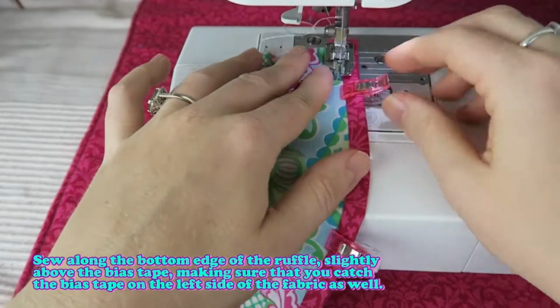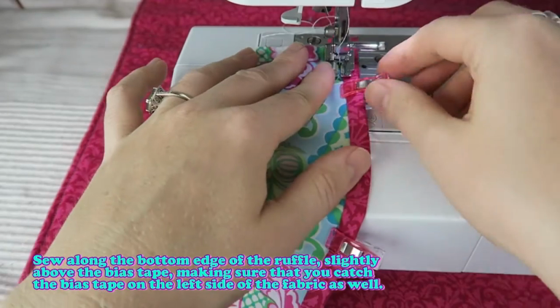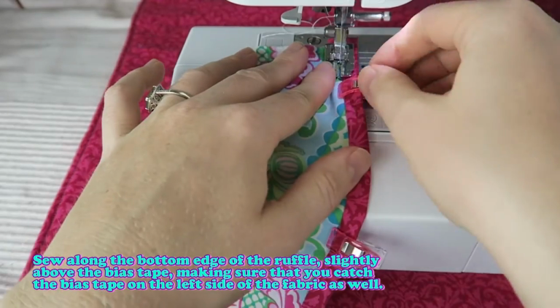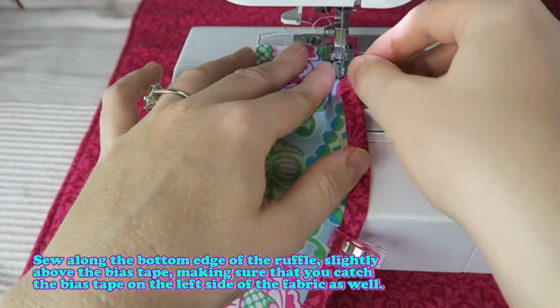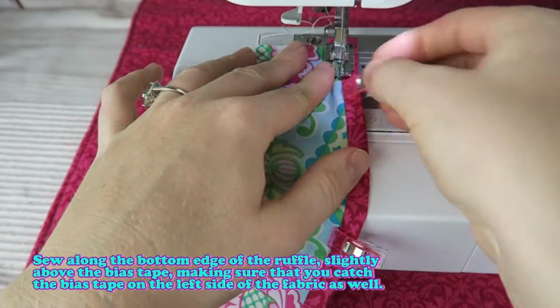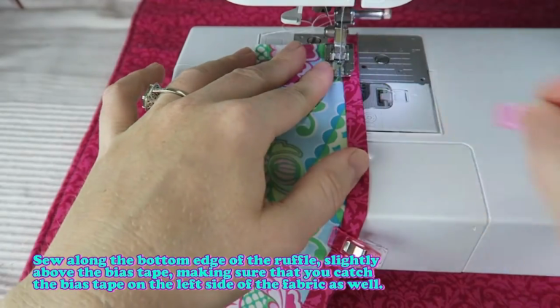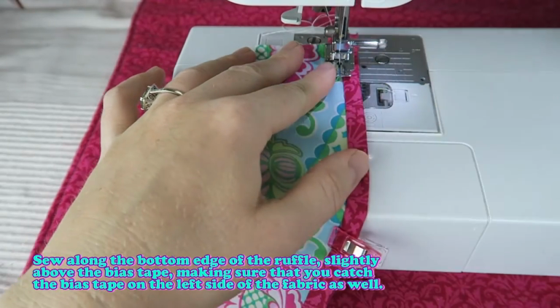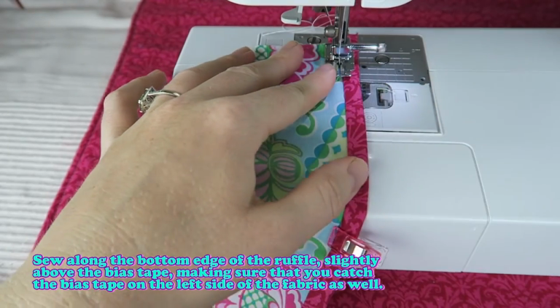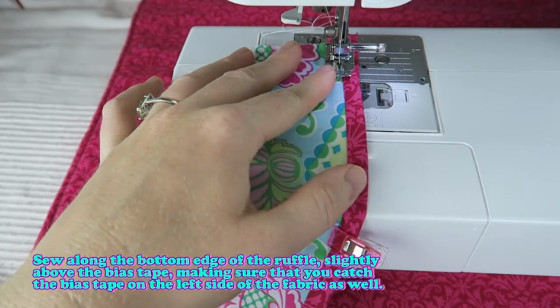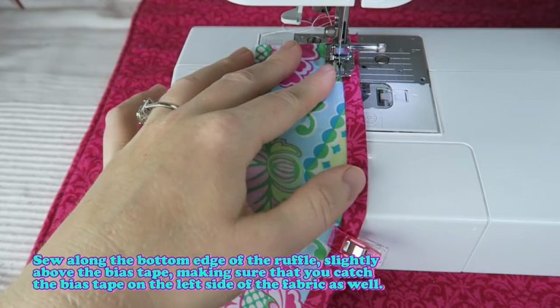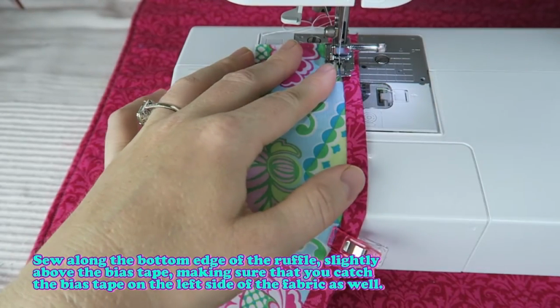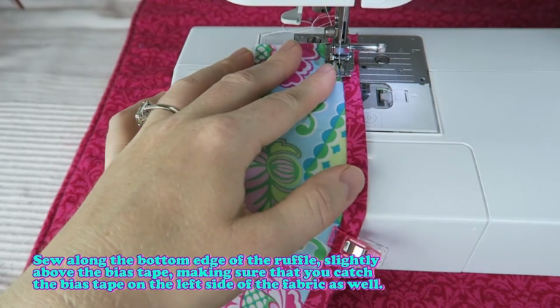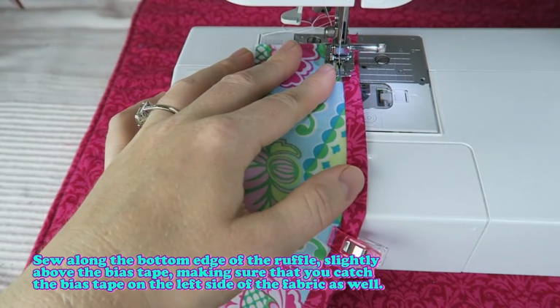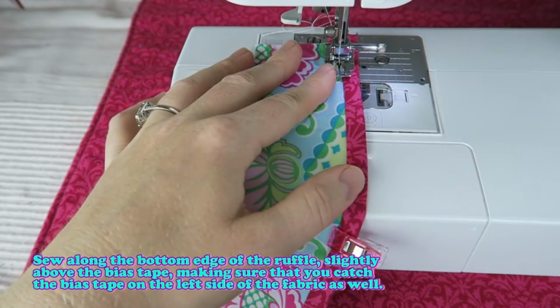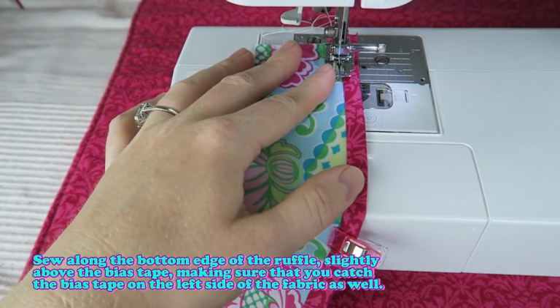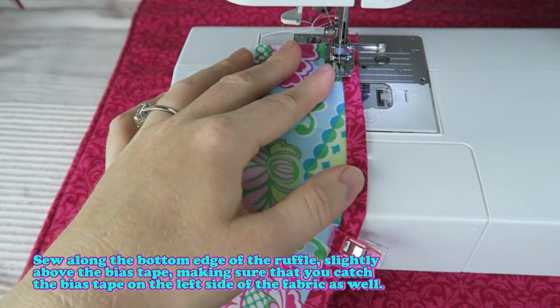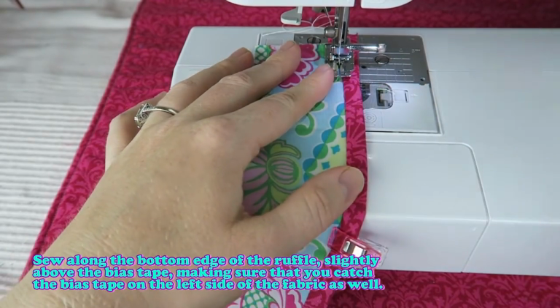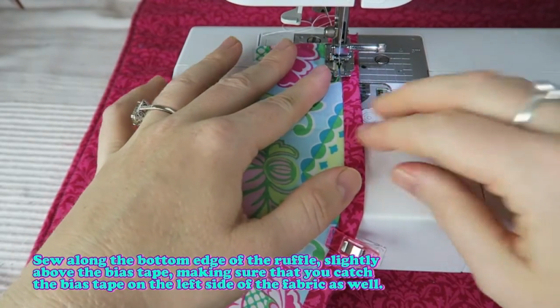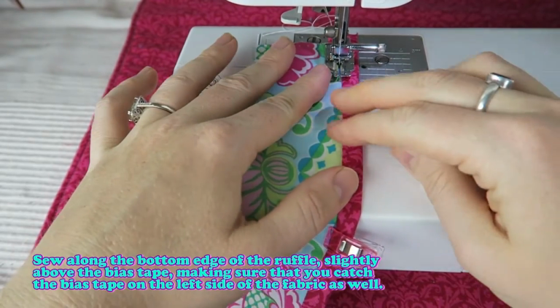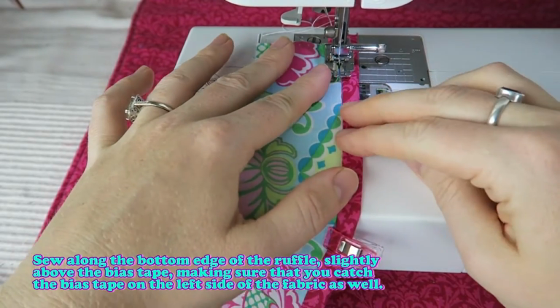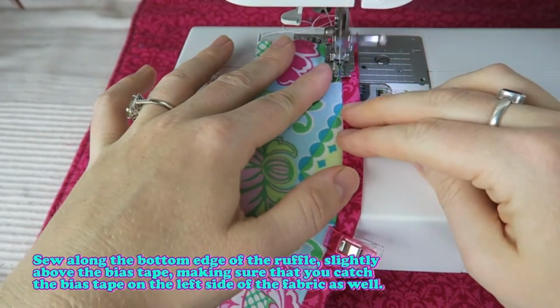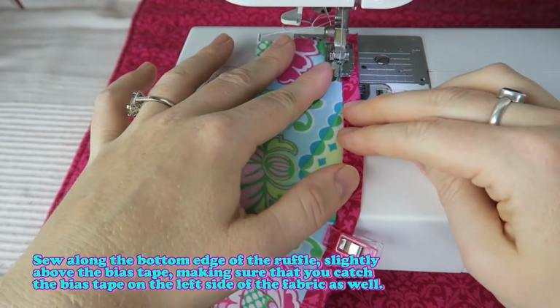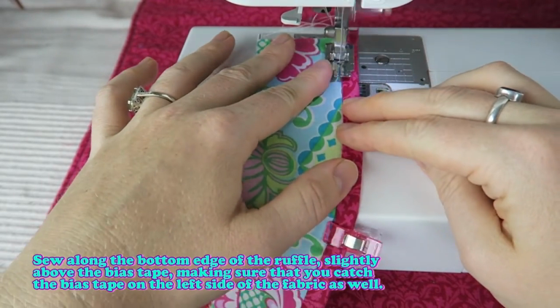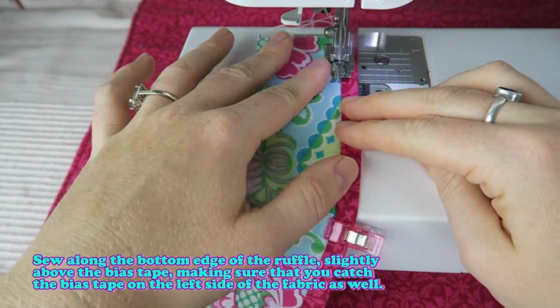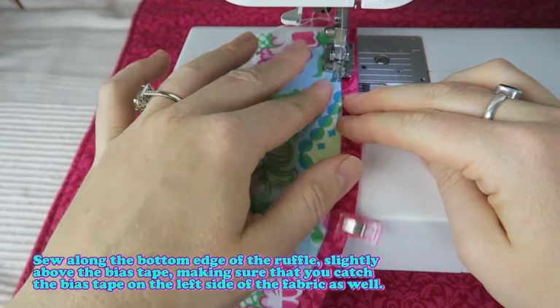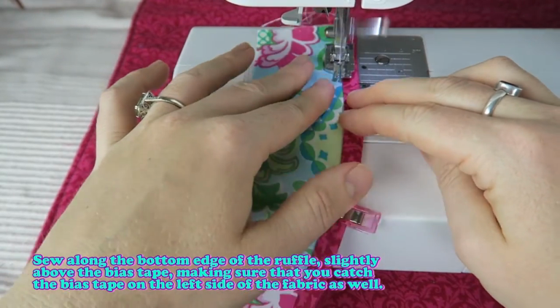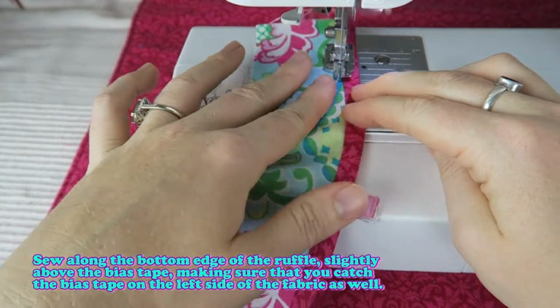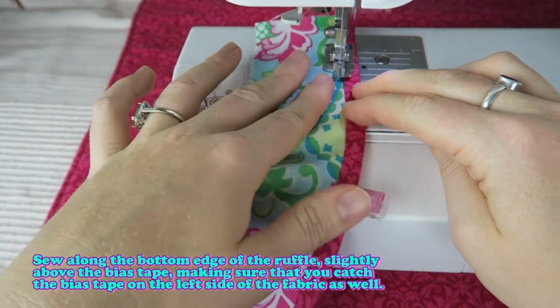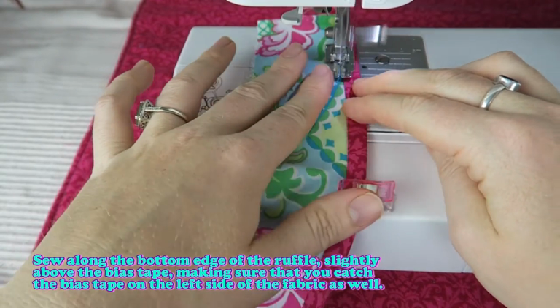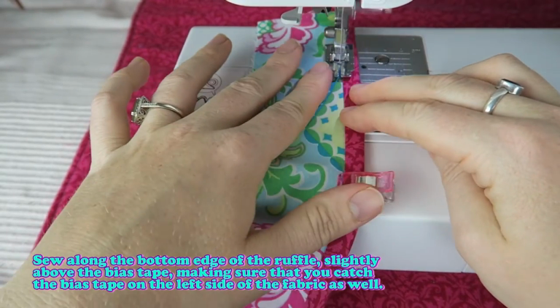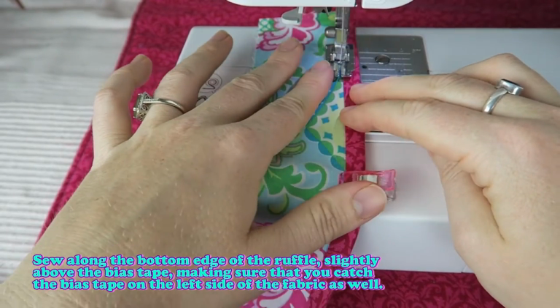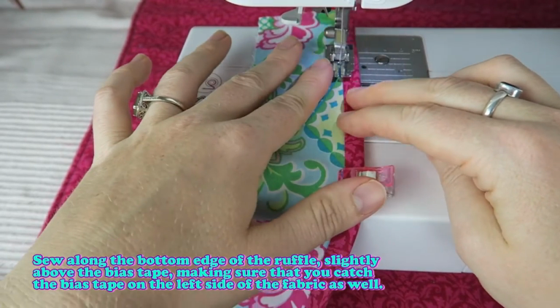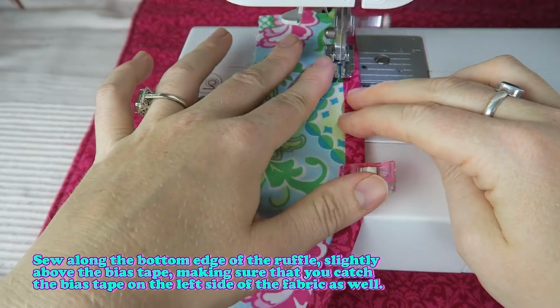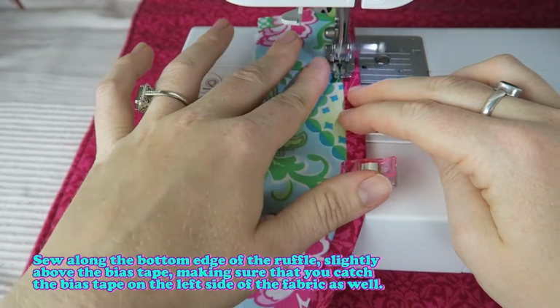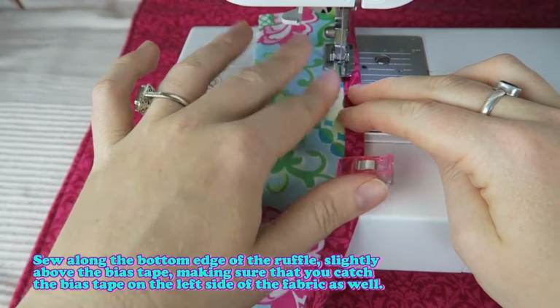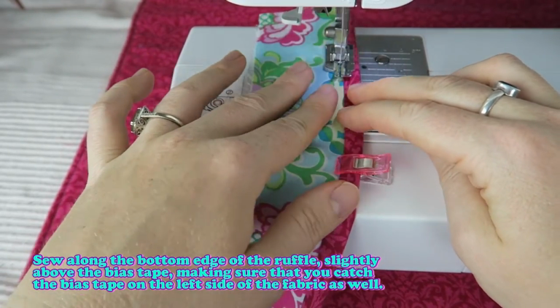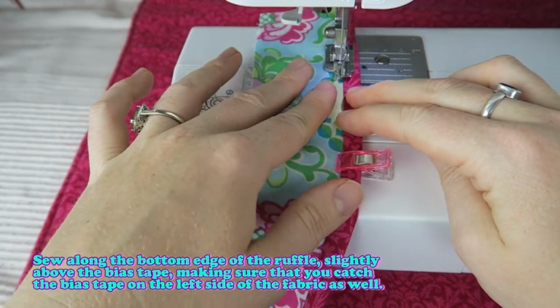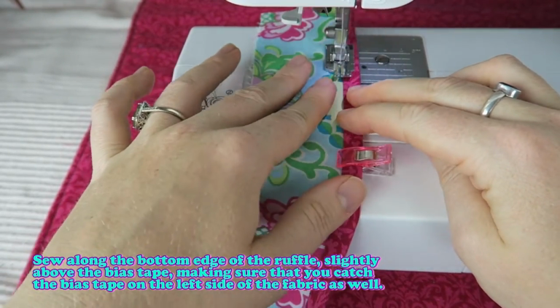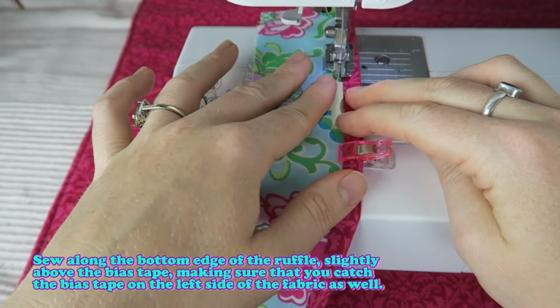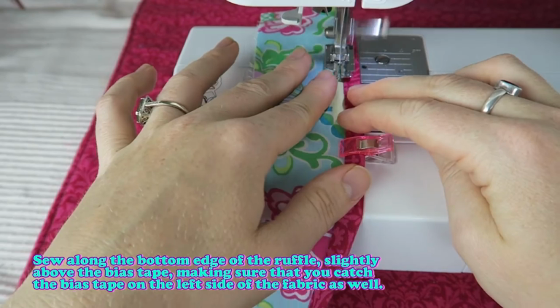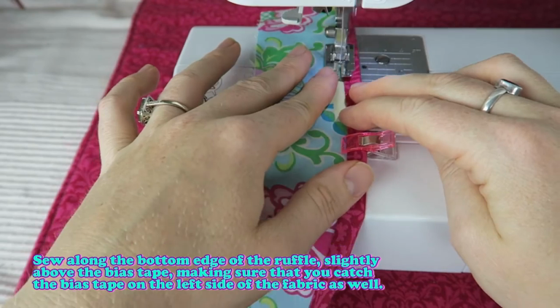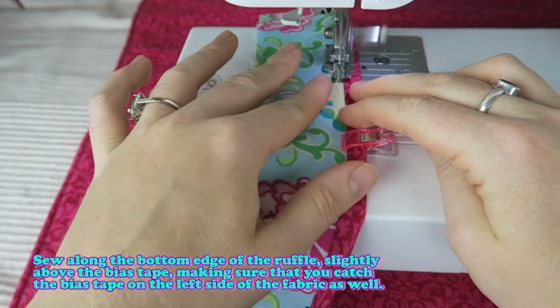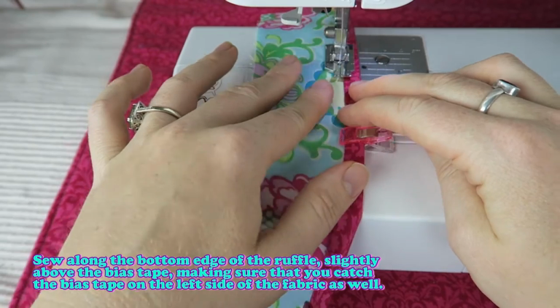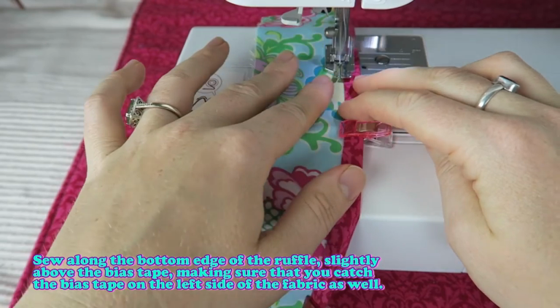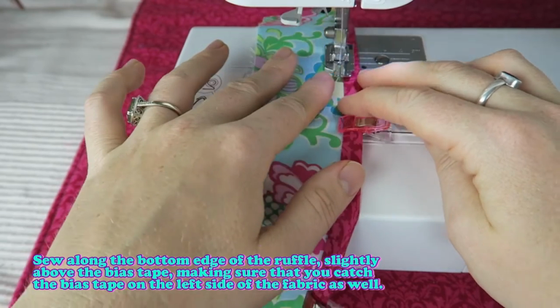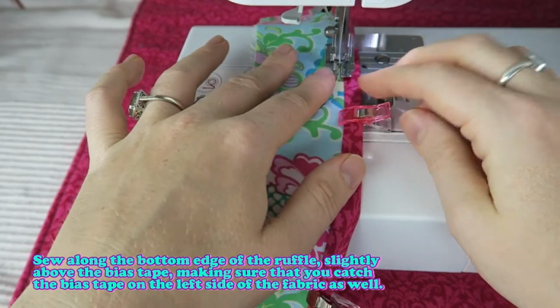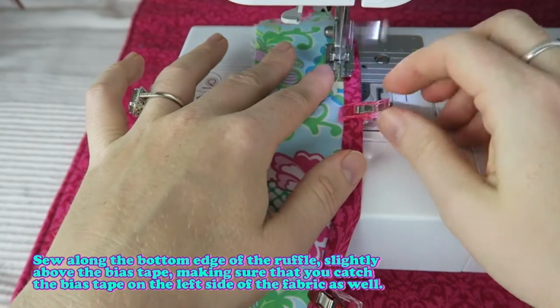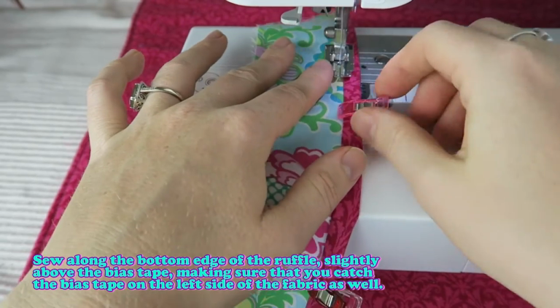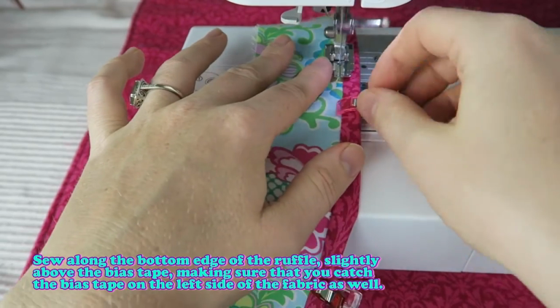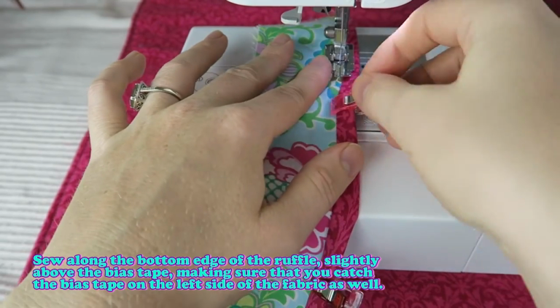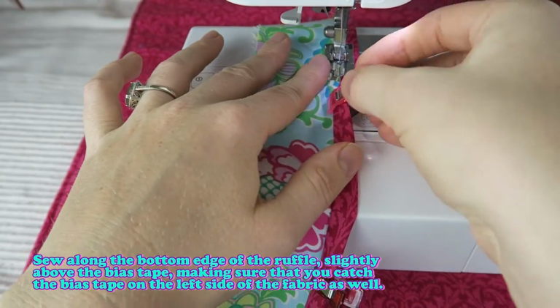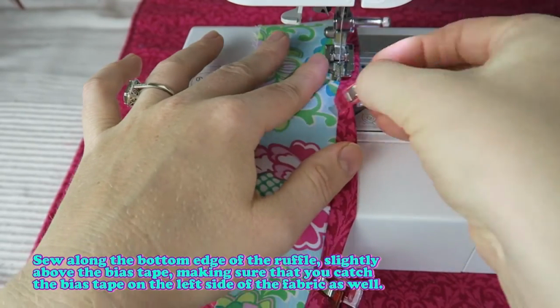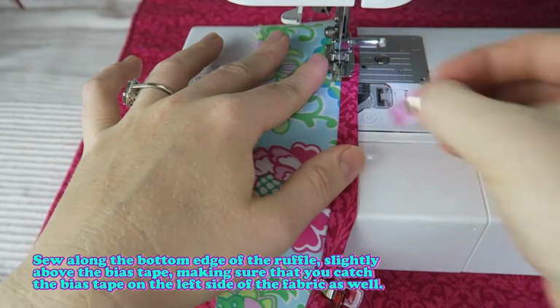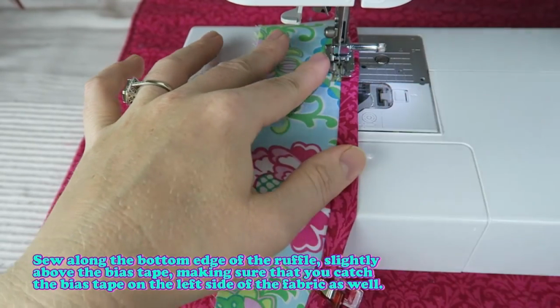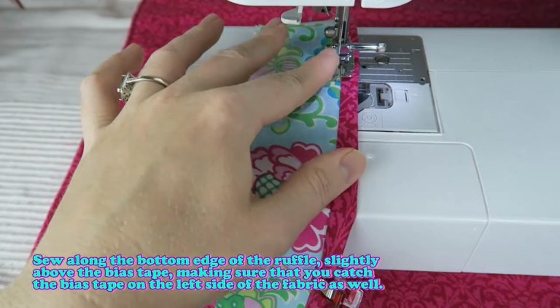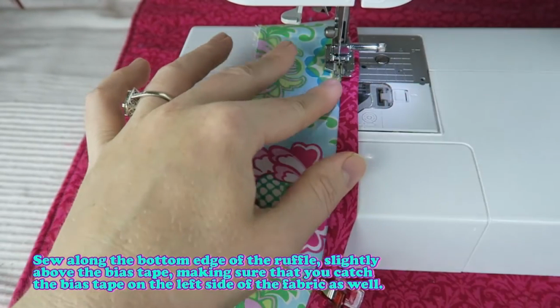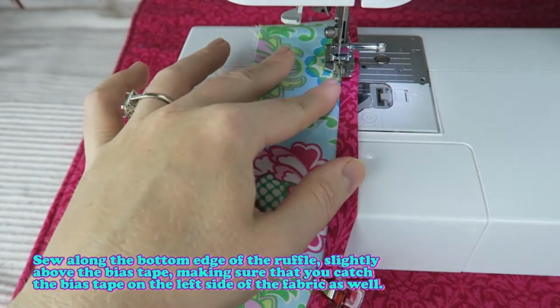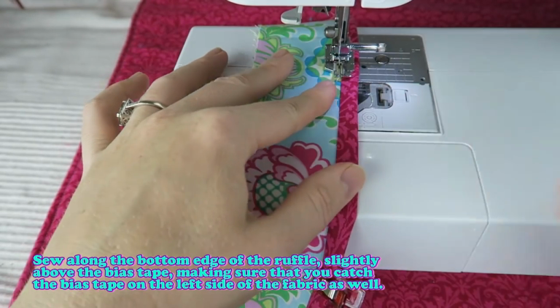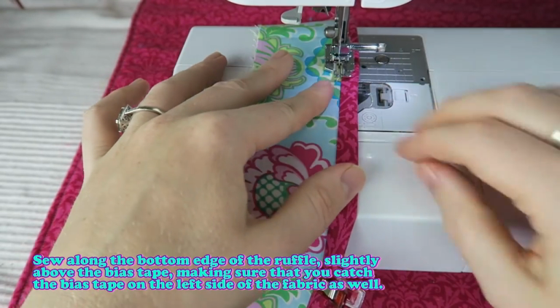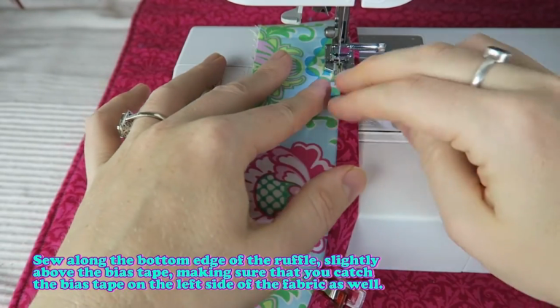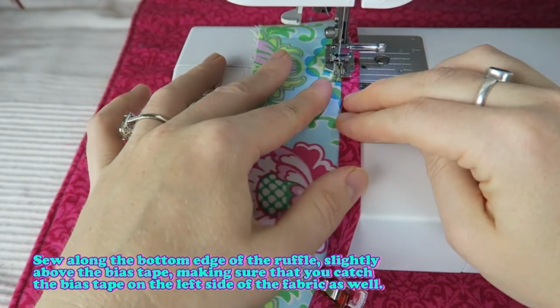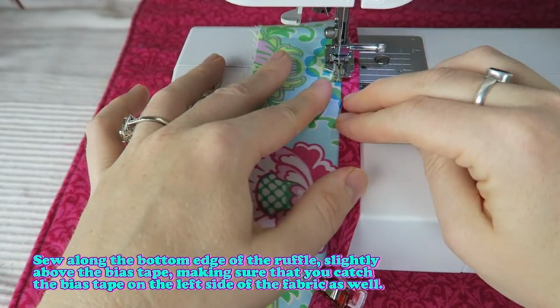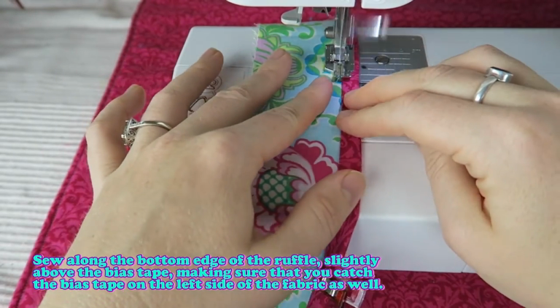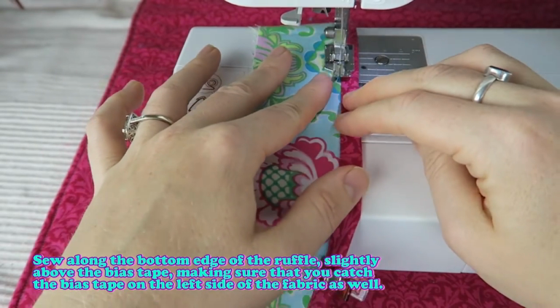Sew along the bottom edge of the ruffle slightly above the bias tape, making sure that you catch the bias tape on the back side of the fabric as well.